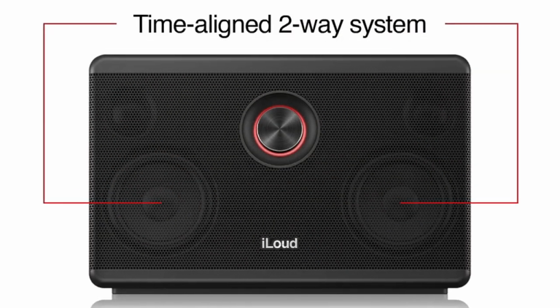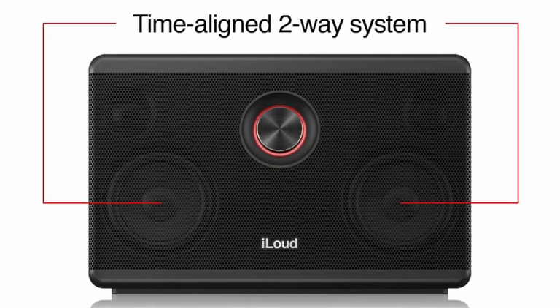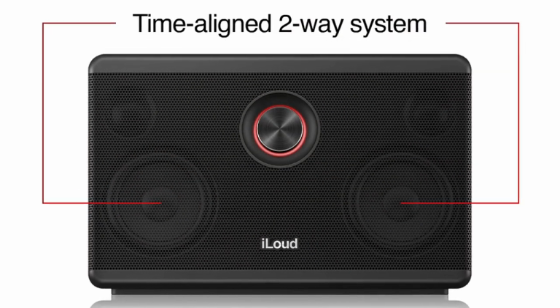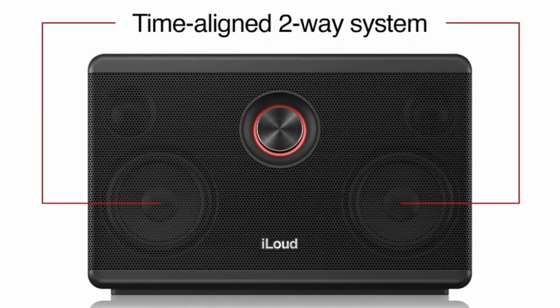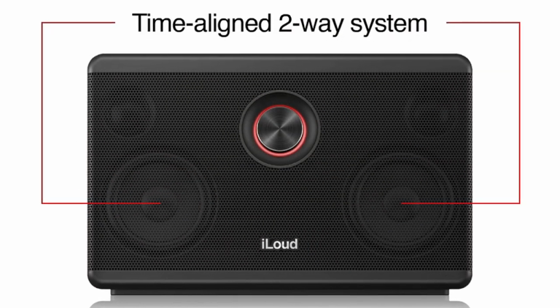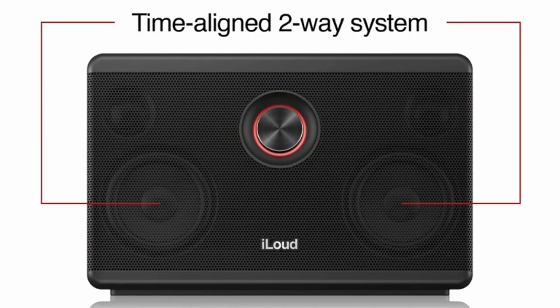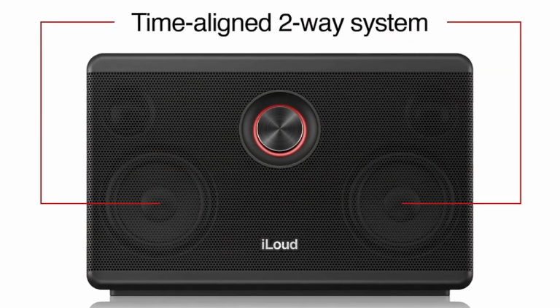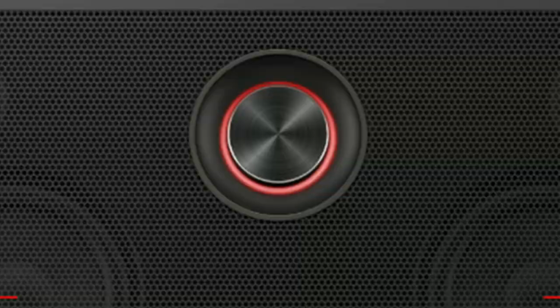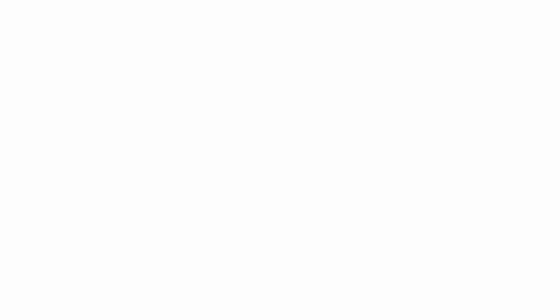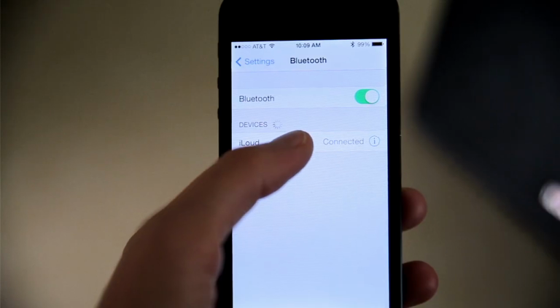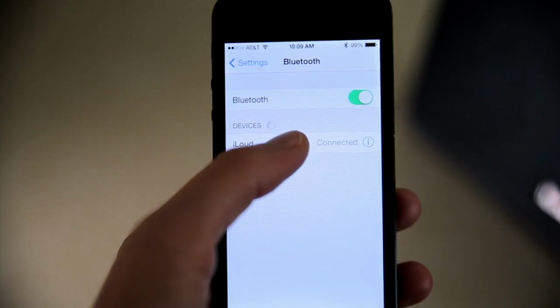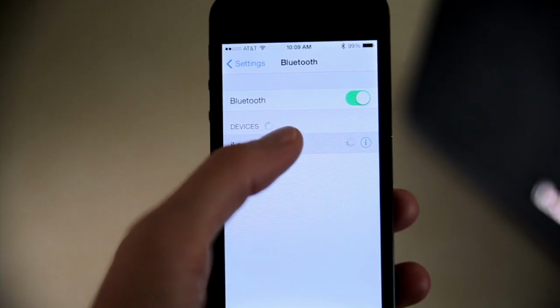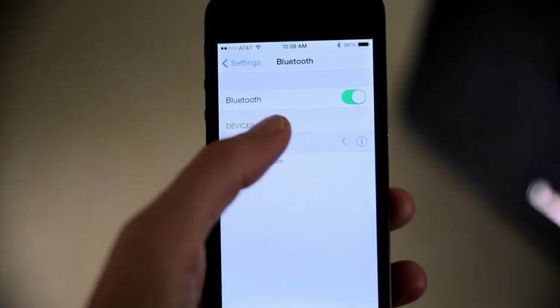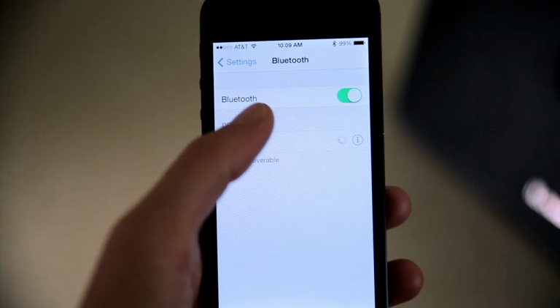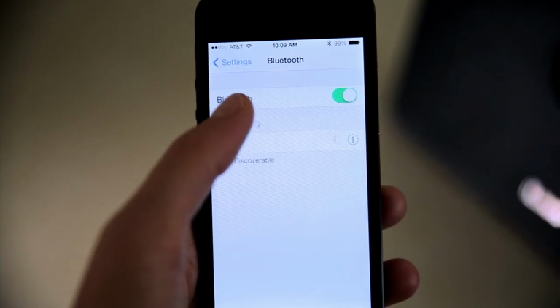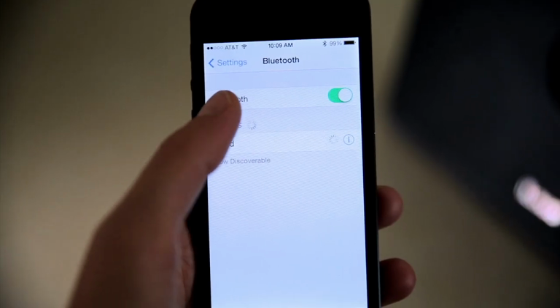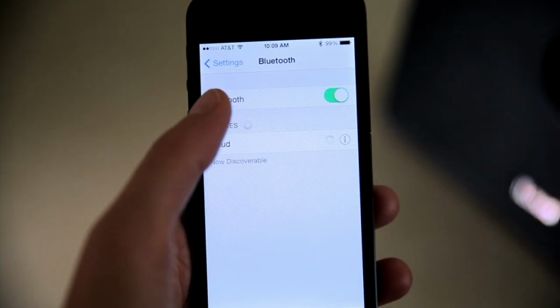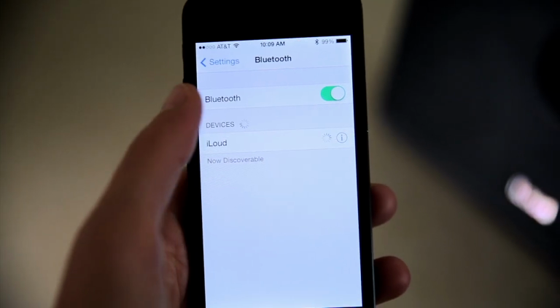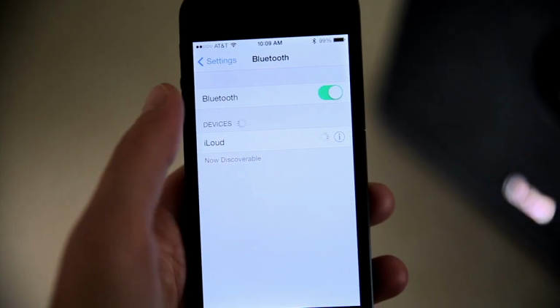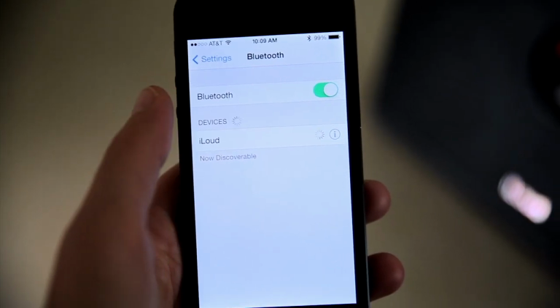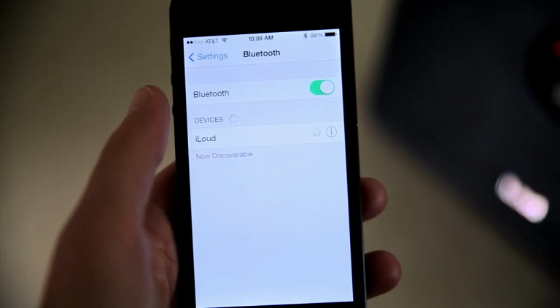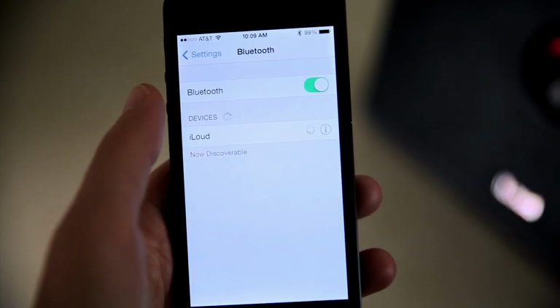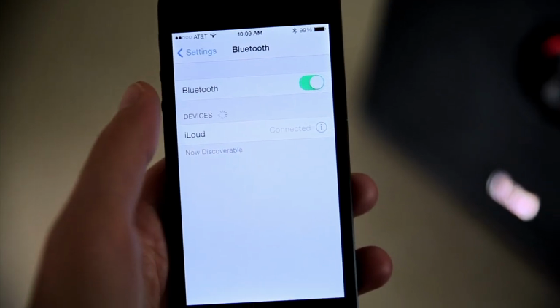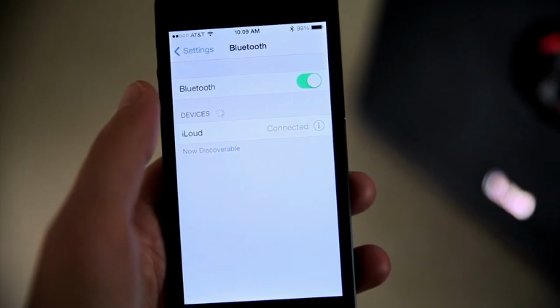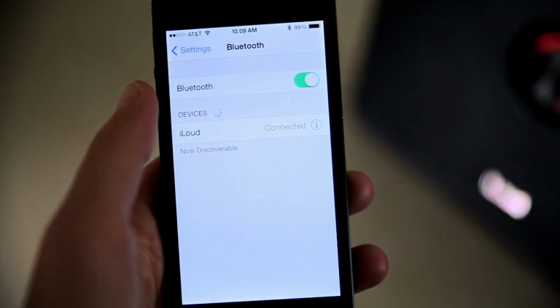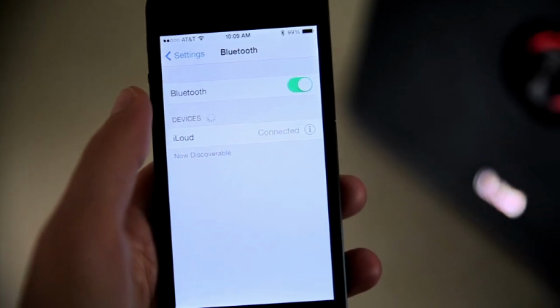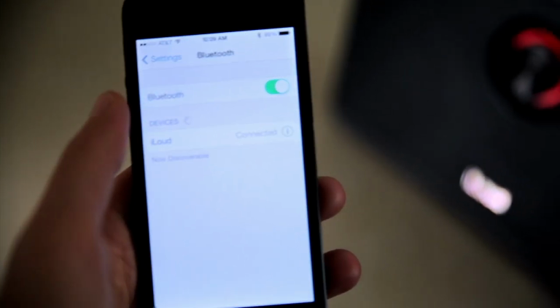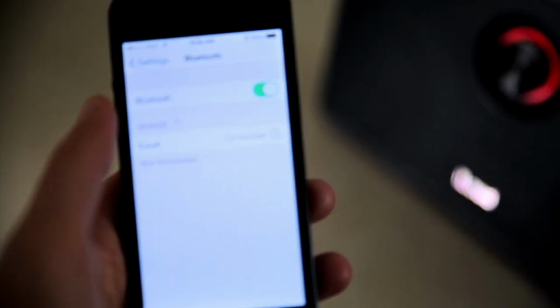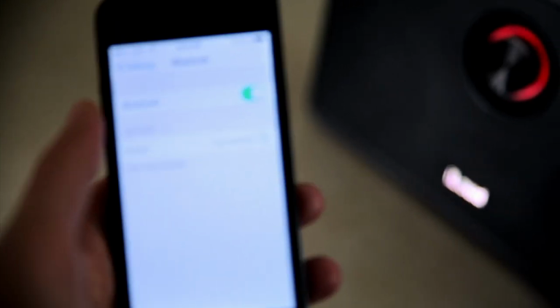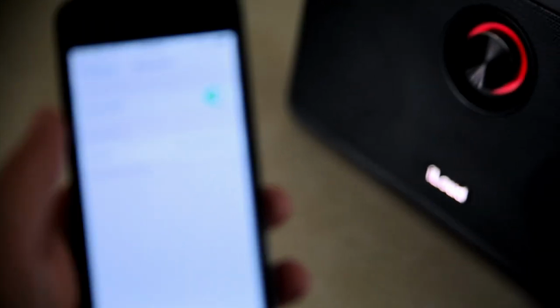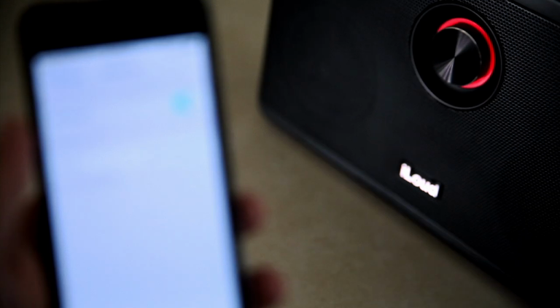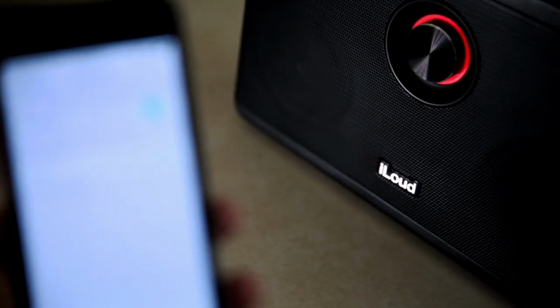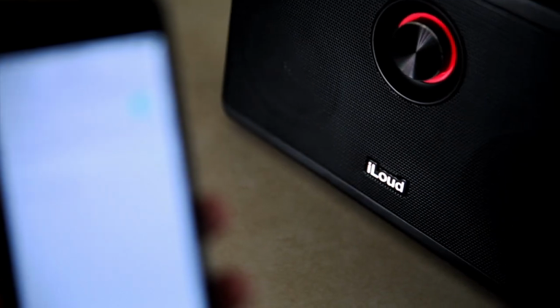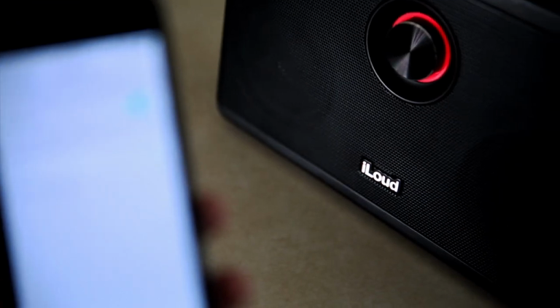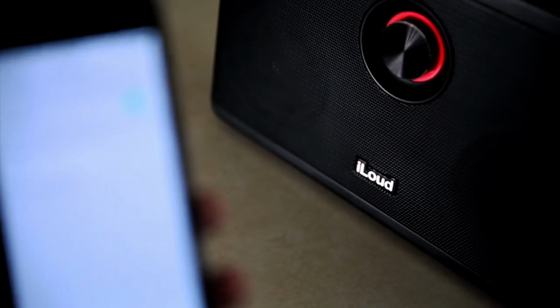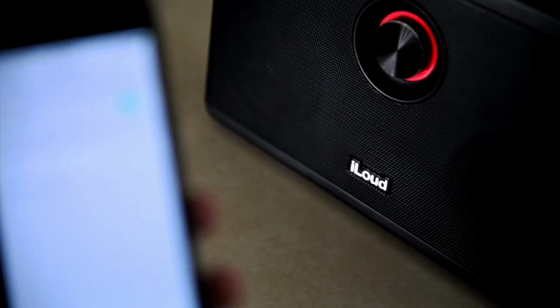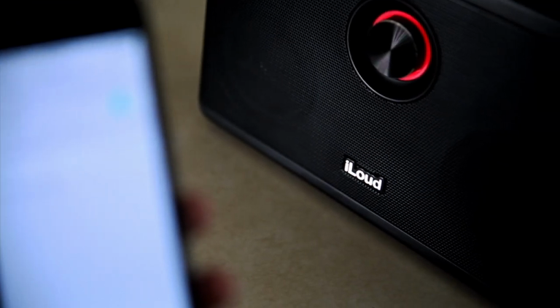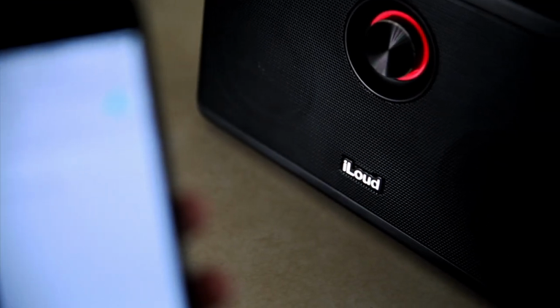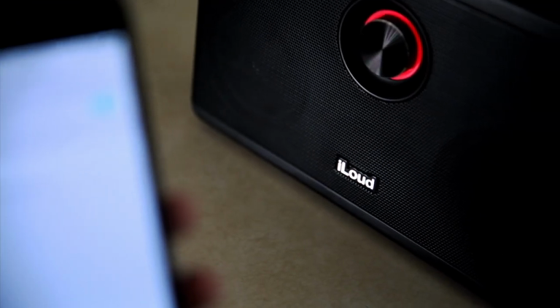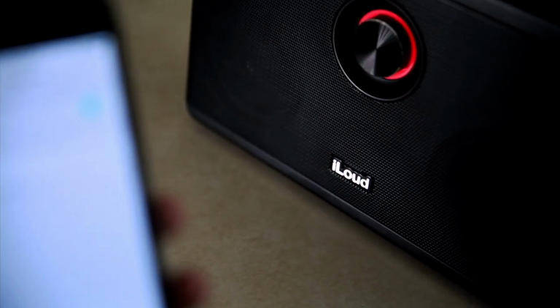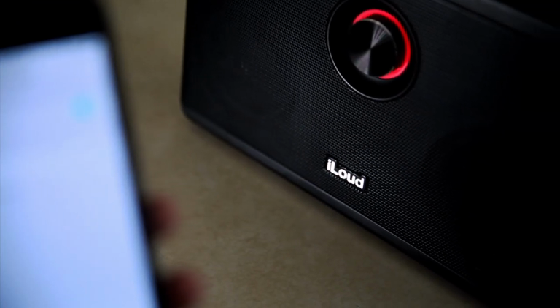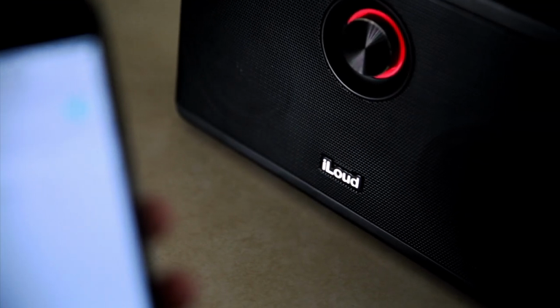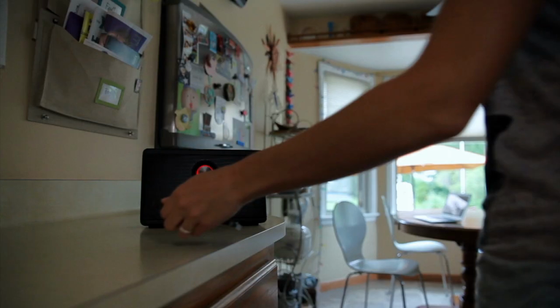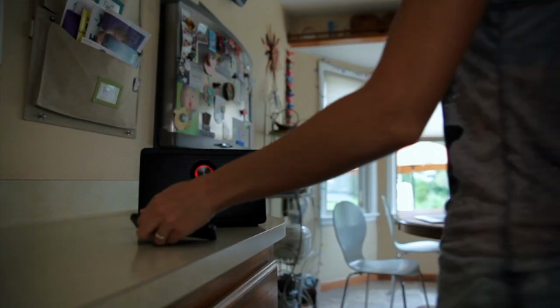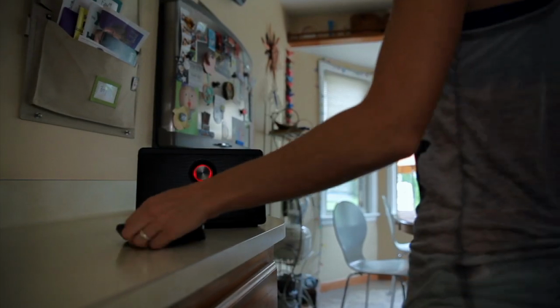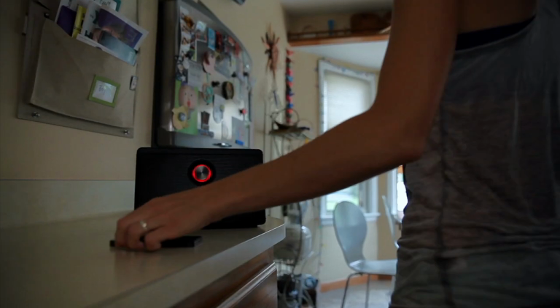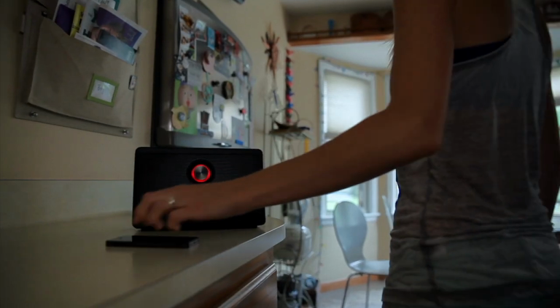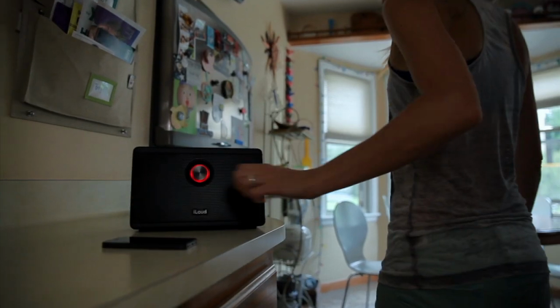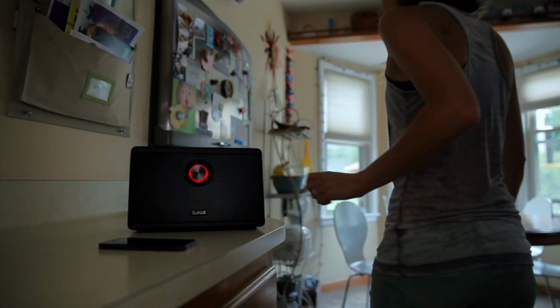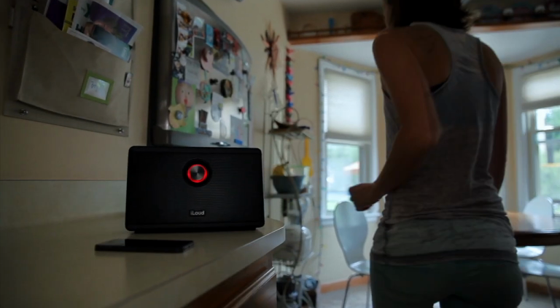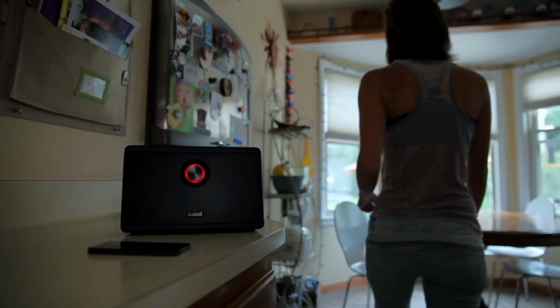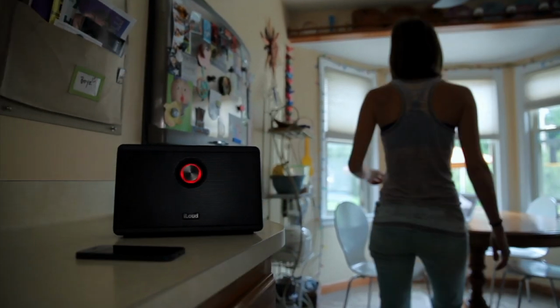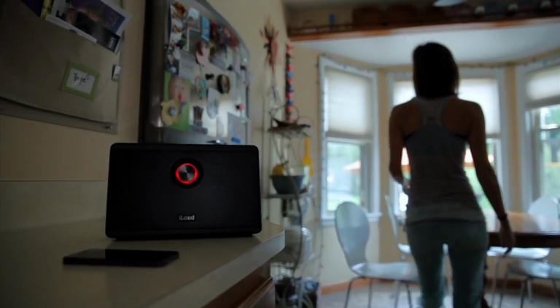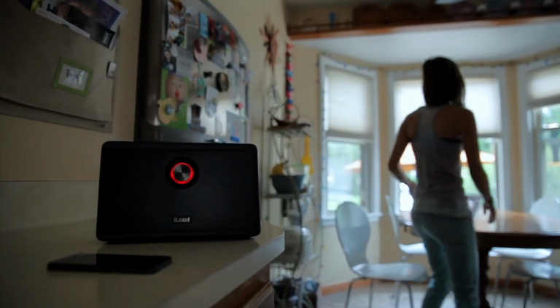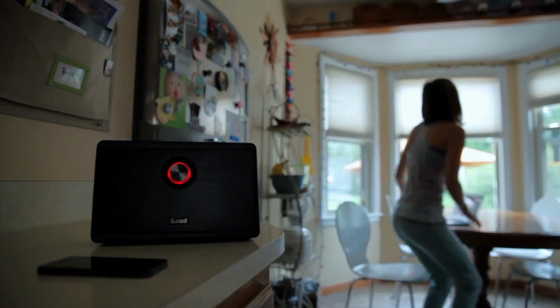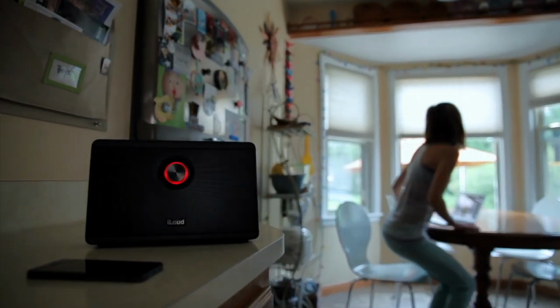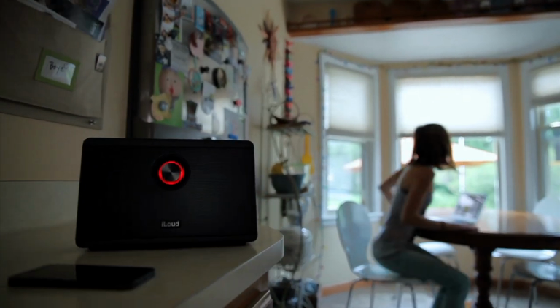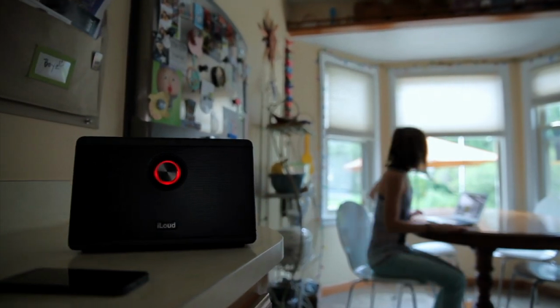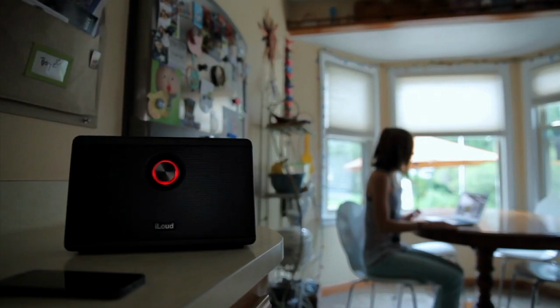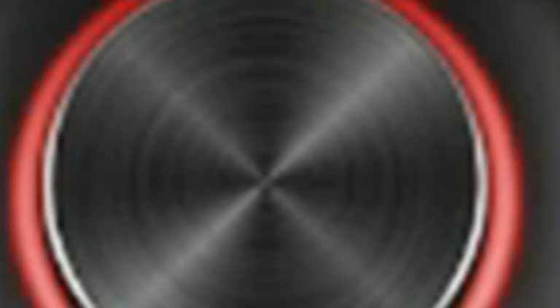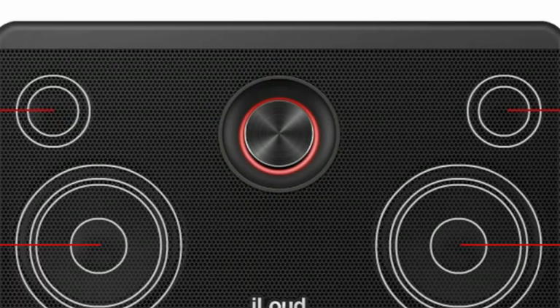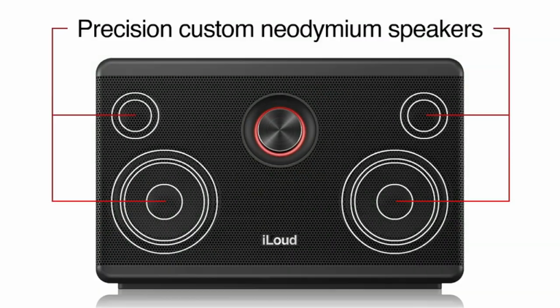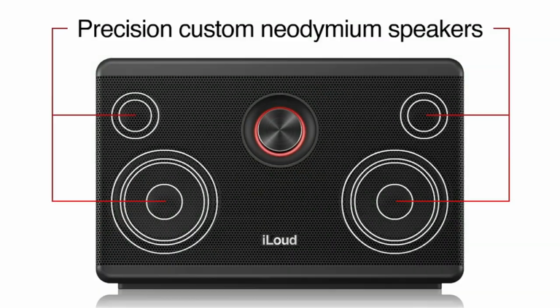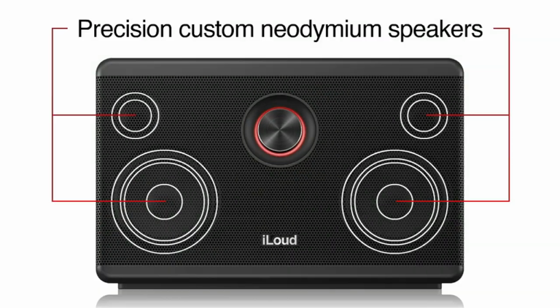Connect a music source to iLoud, let it rip, and you'll be blown away by iLoud's power and accurate reproduction.